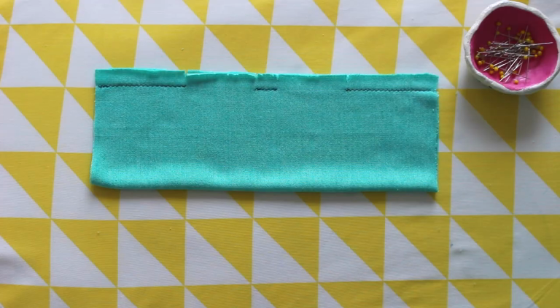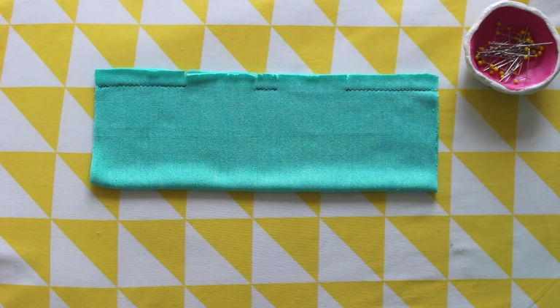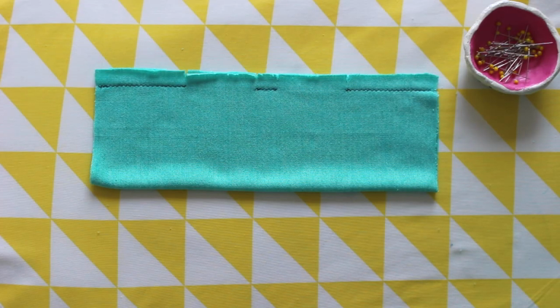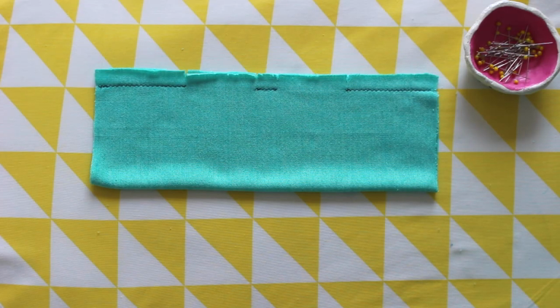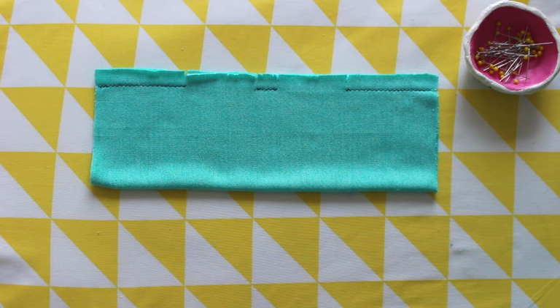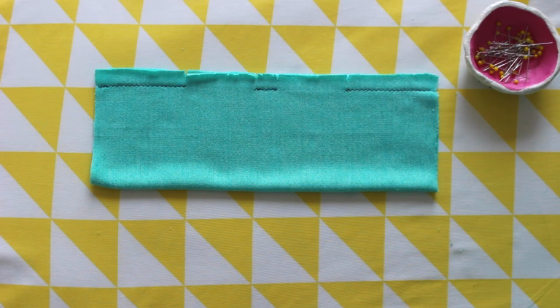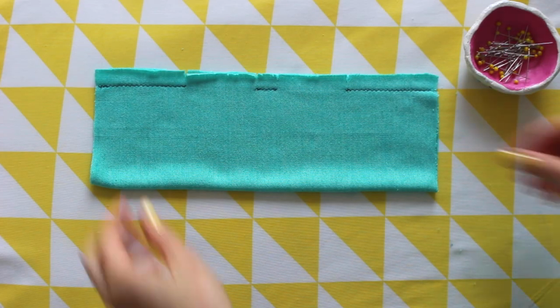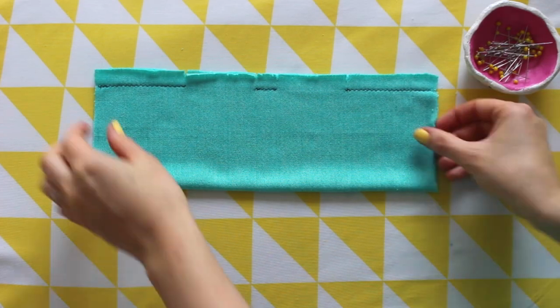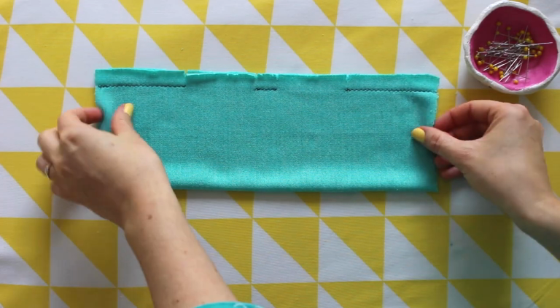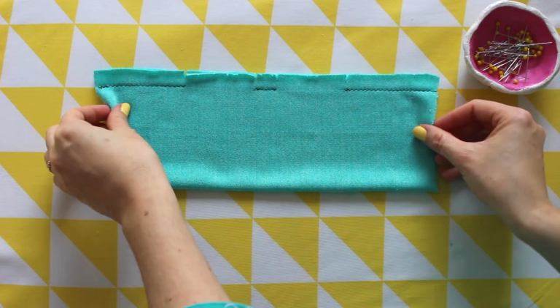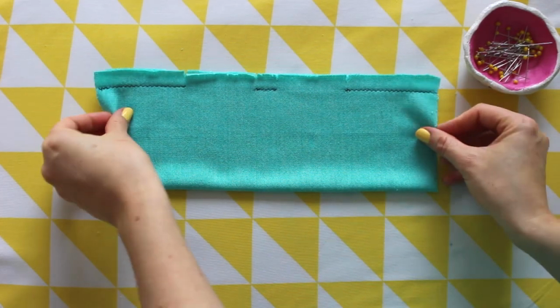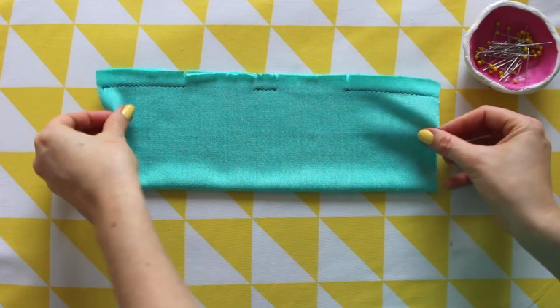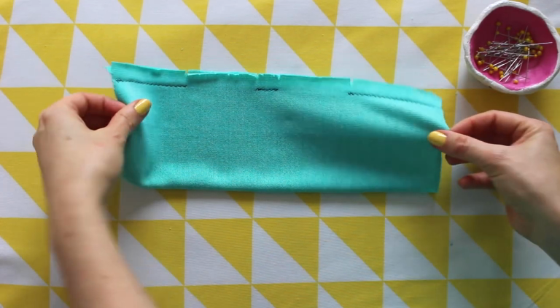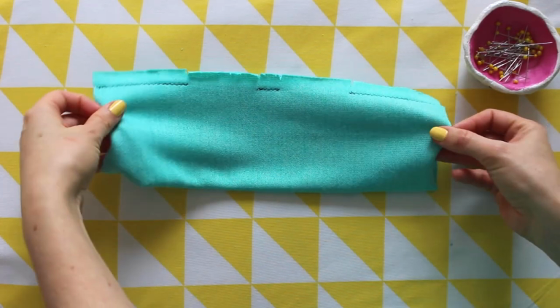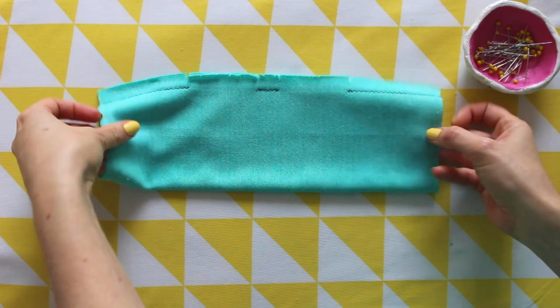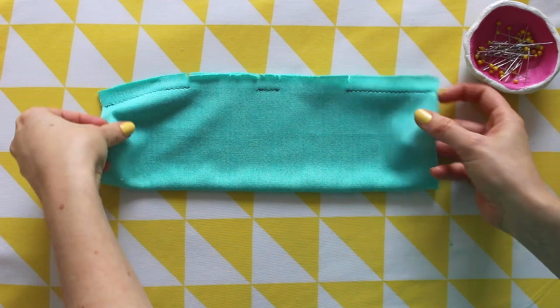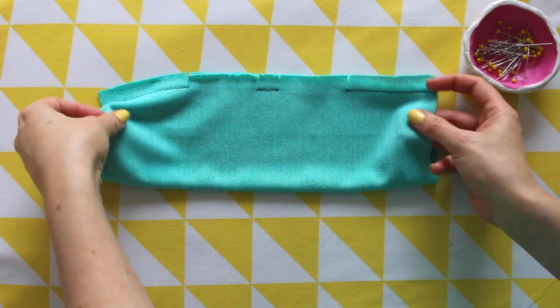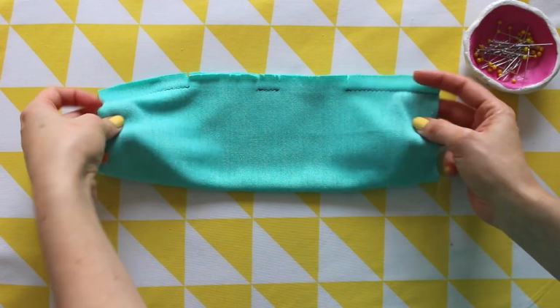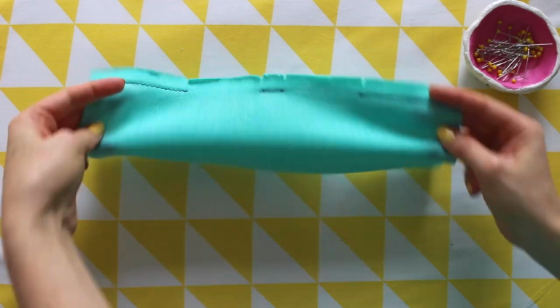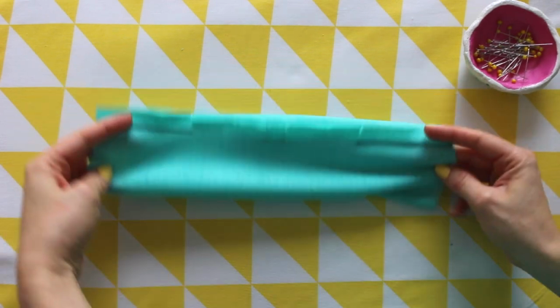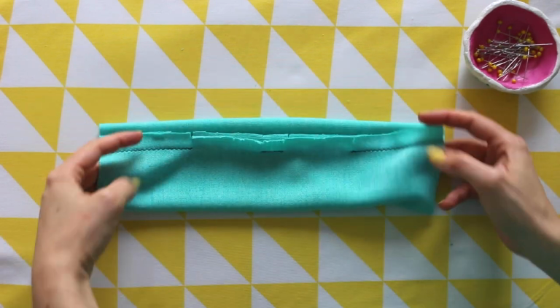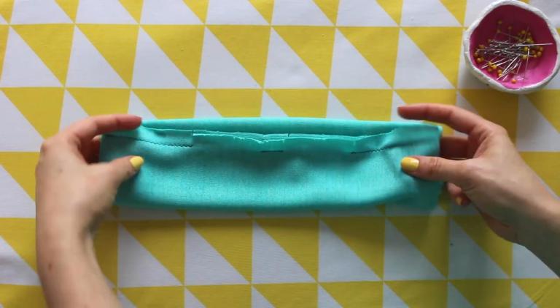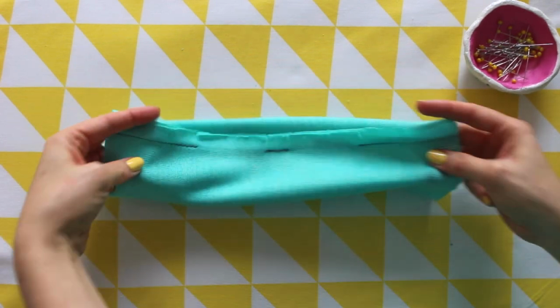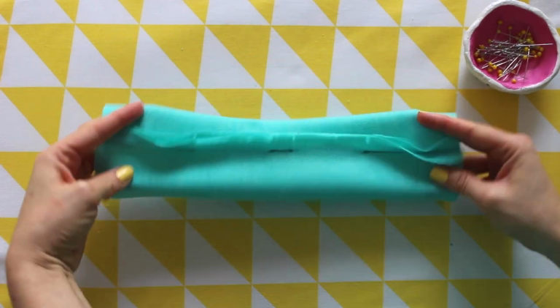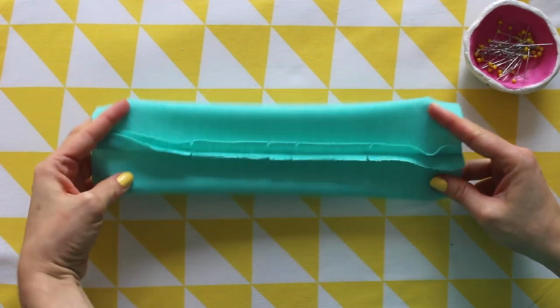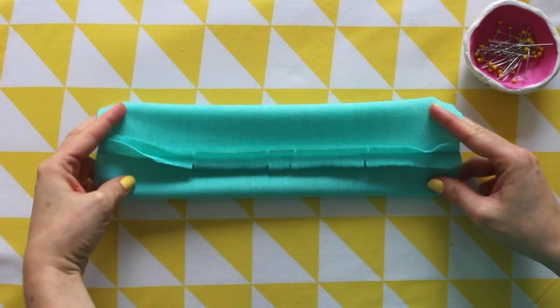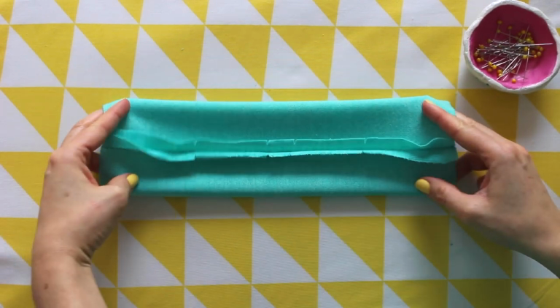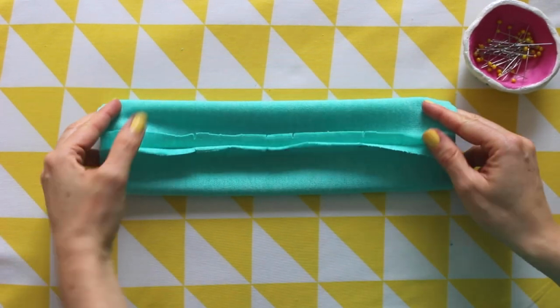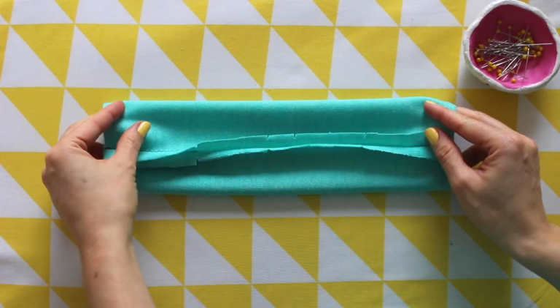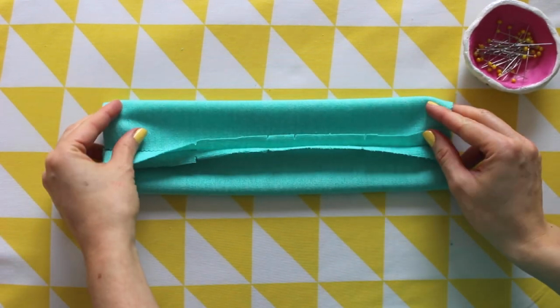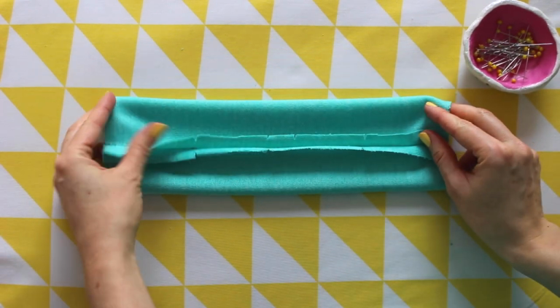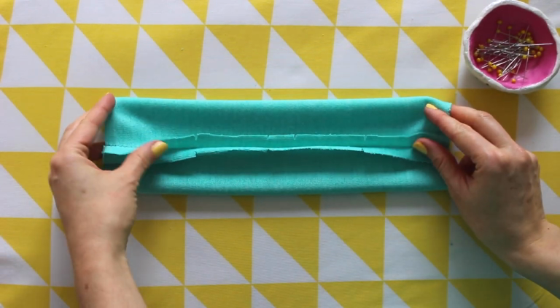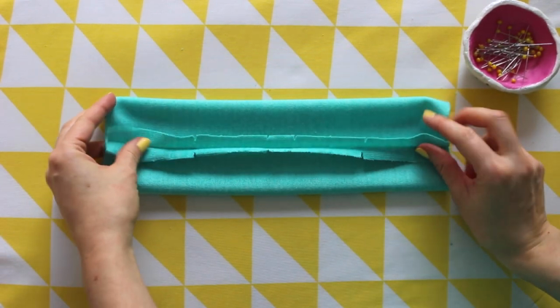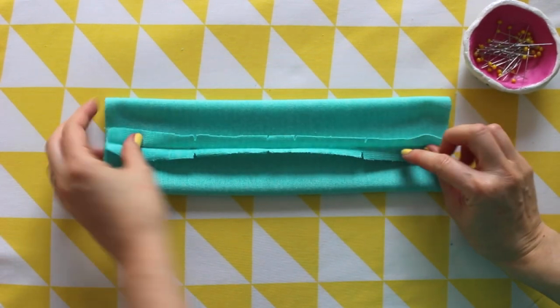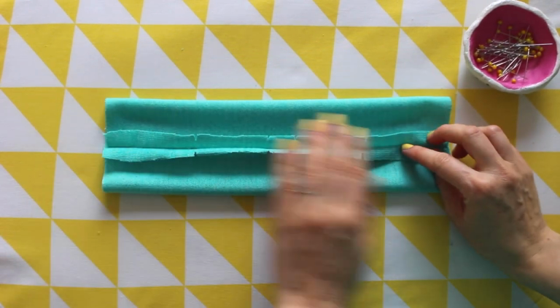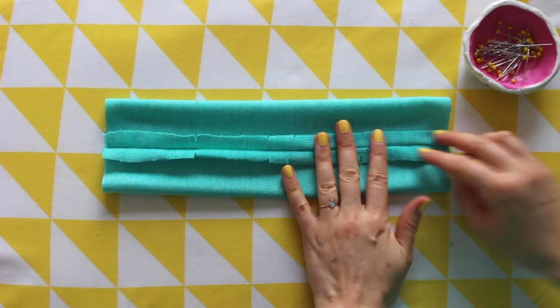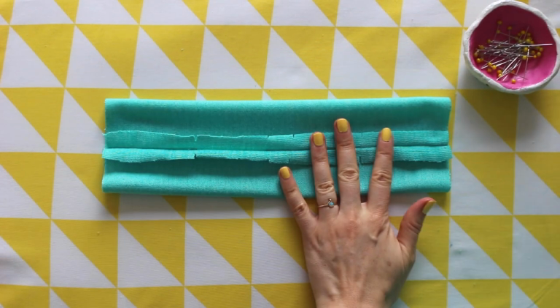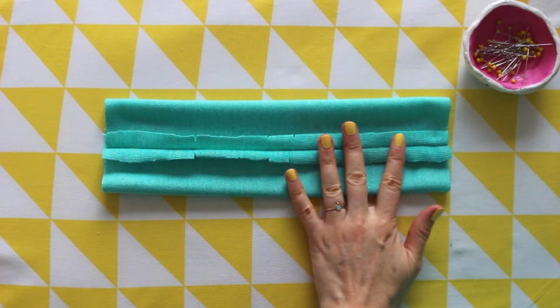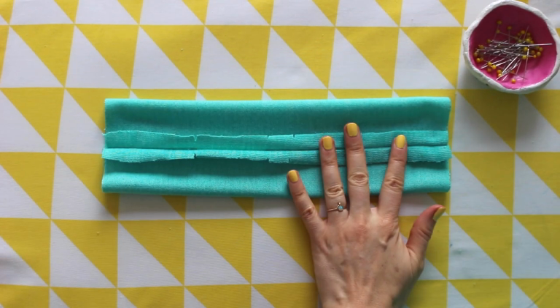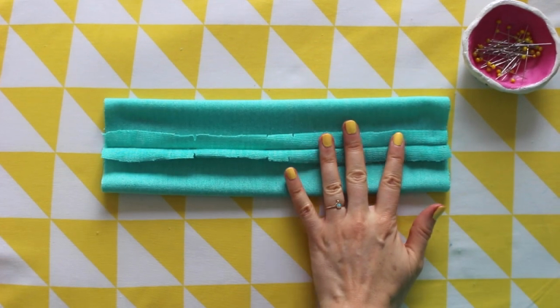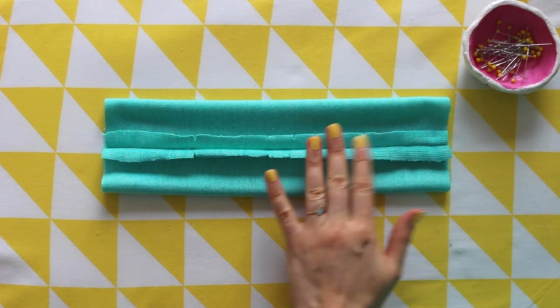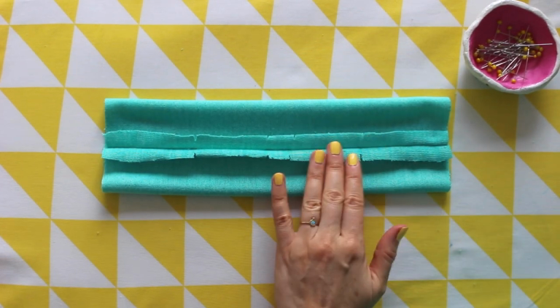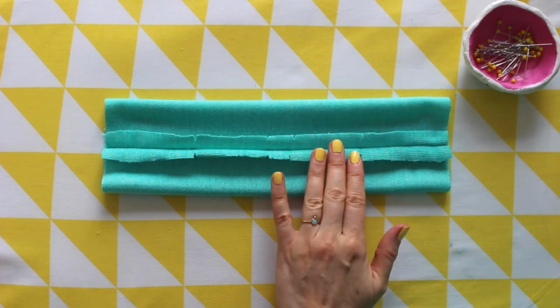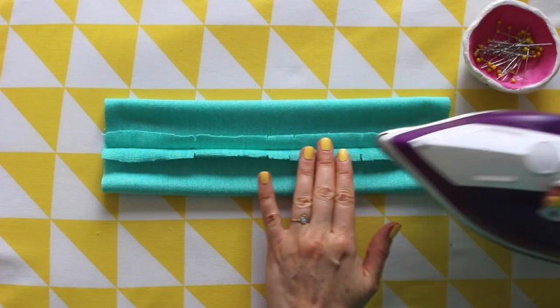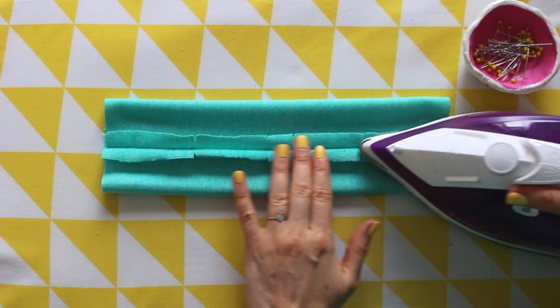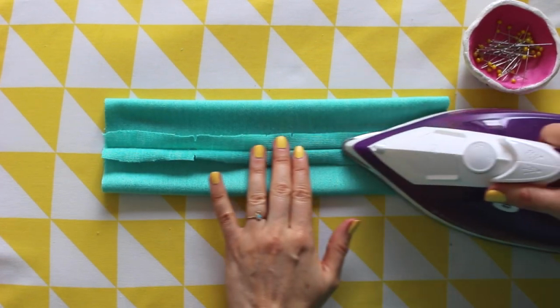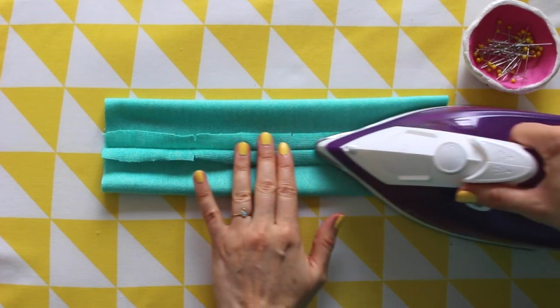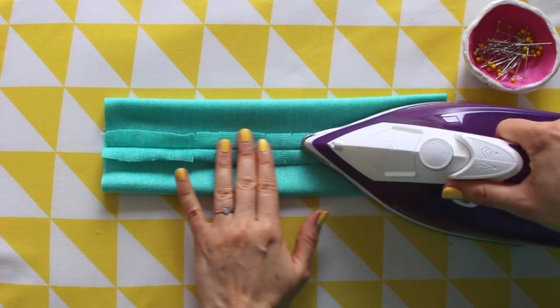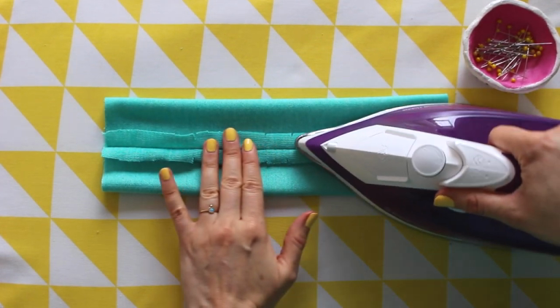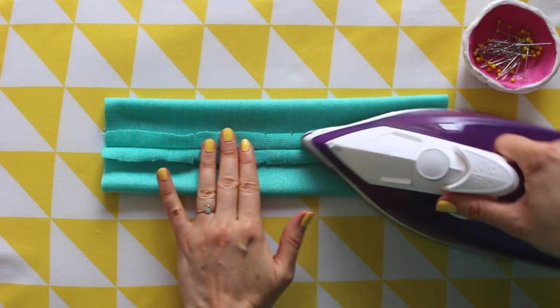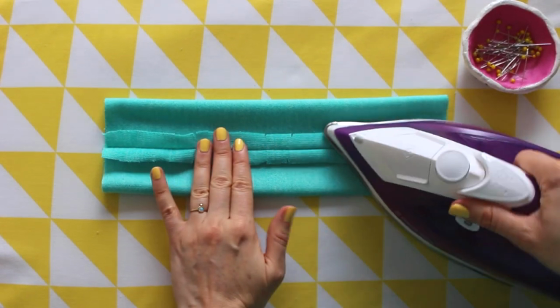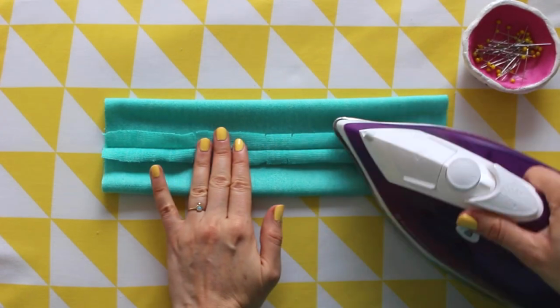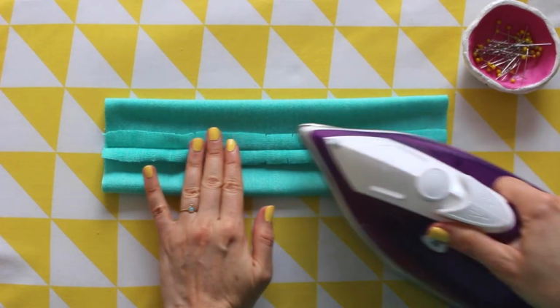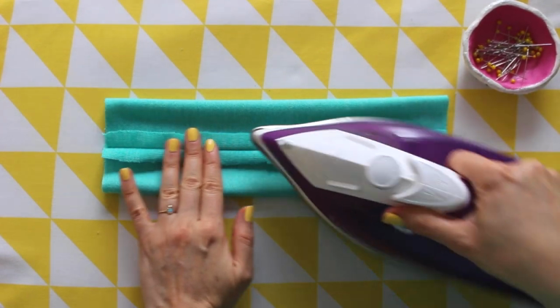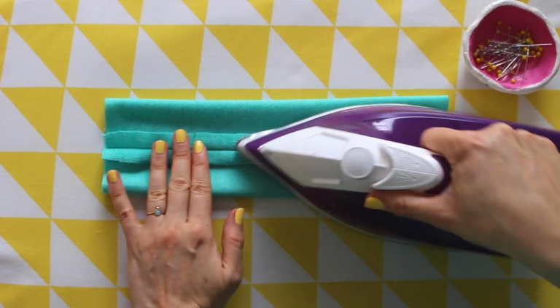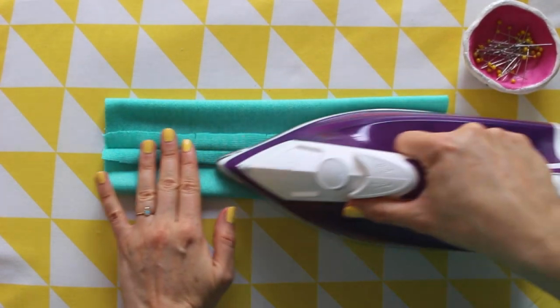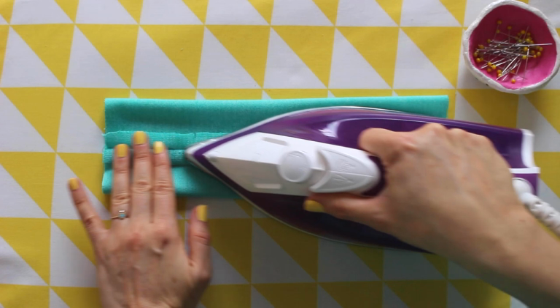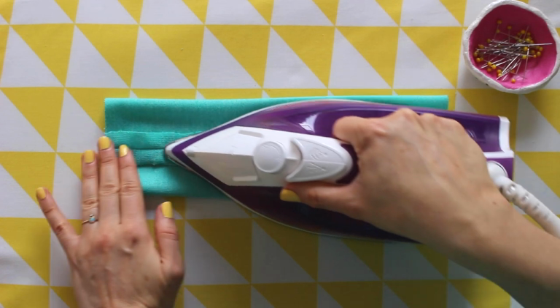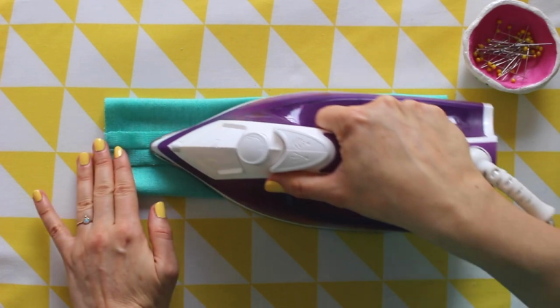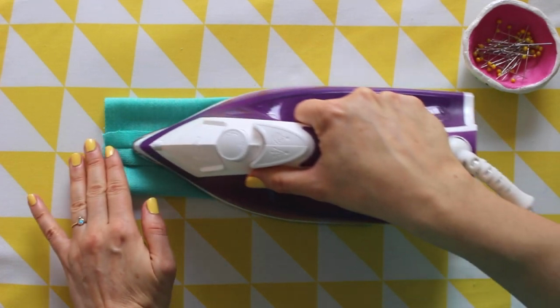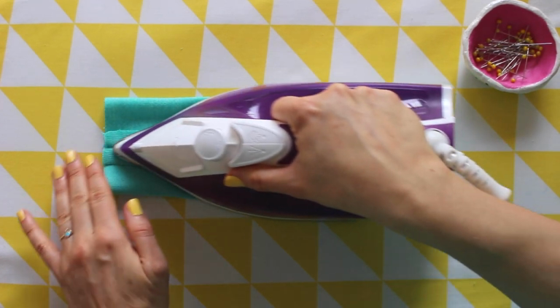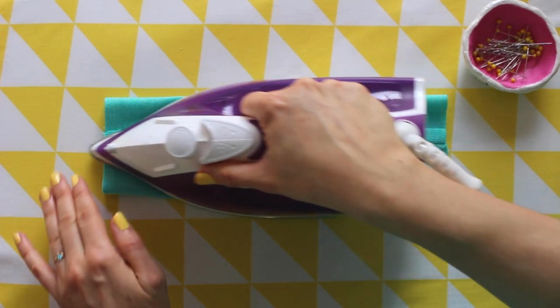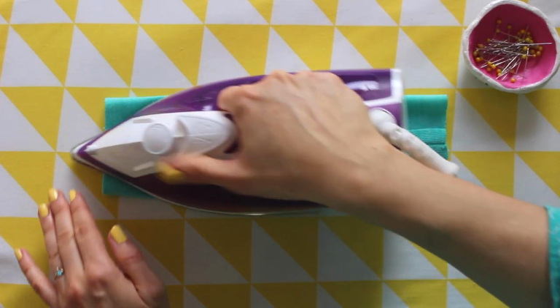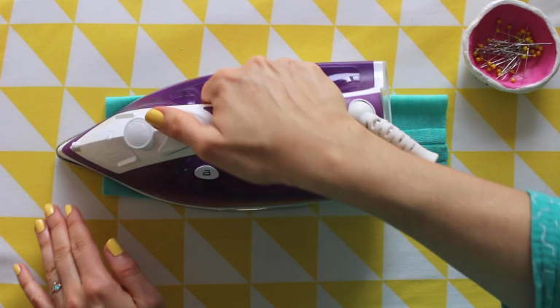Press the seam allowances open, then fold the cuff in half width ways, wrong sides together, bringing the thumb holes on top of each other.